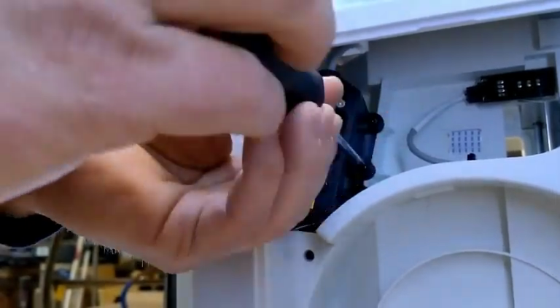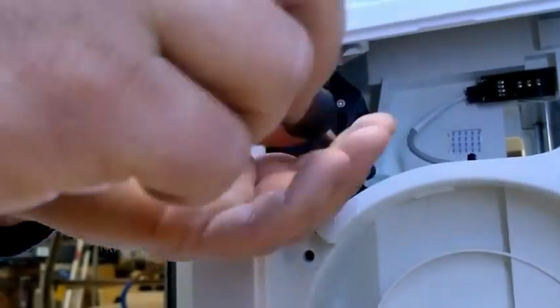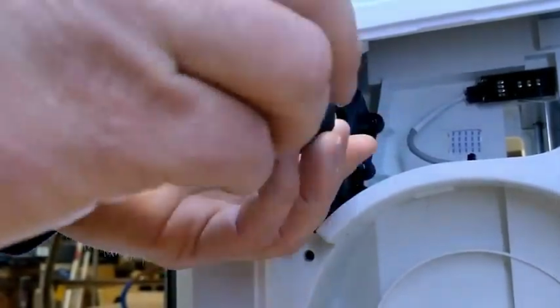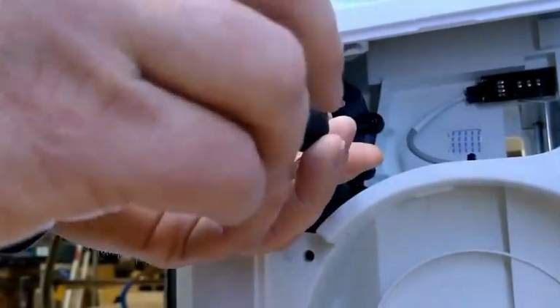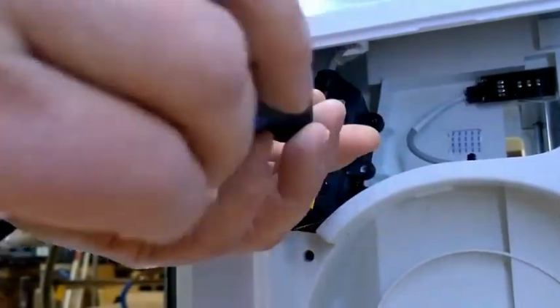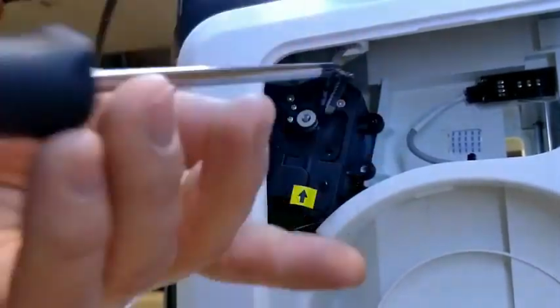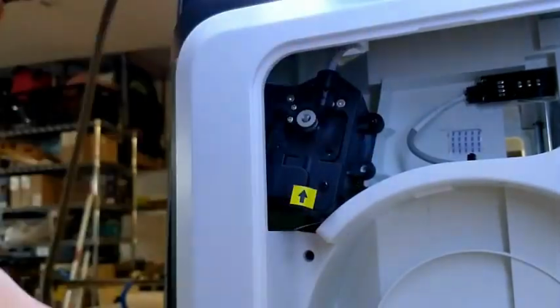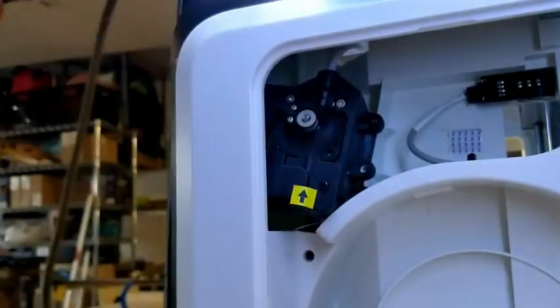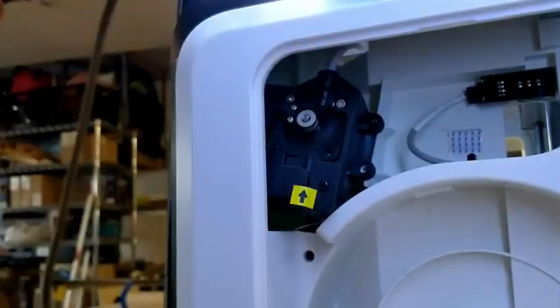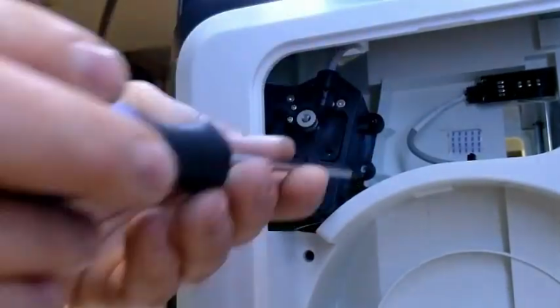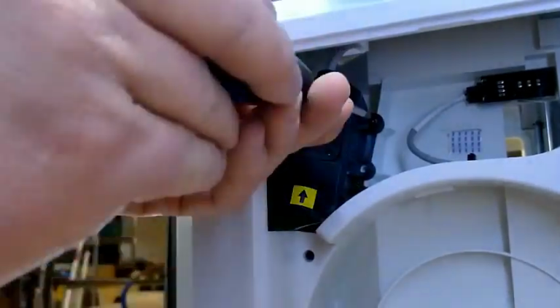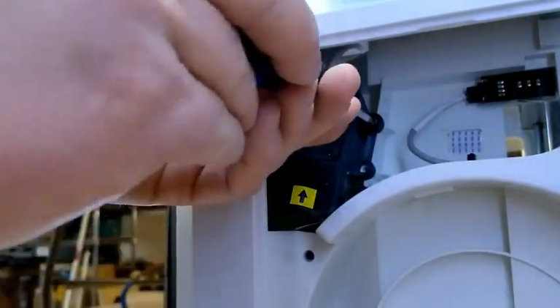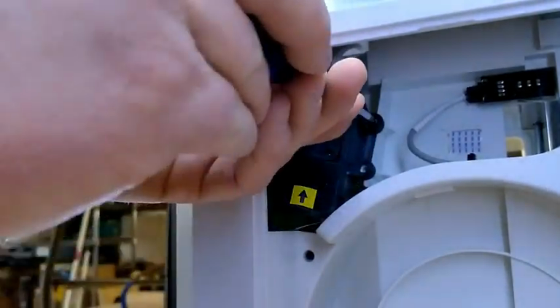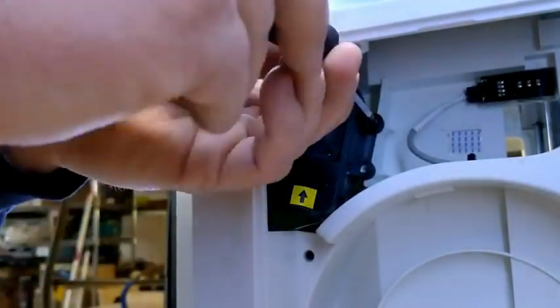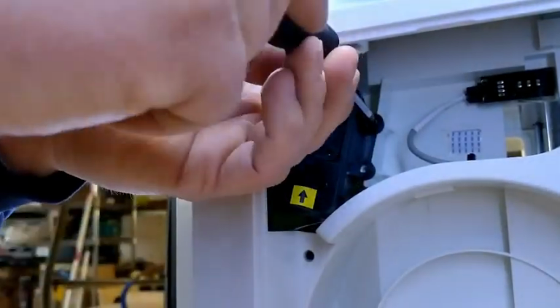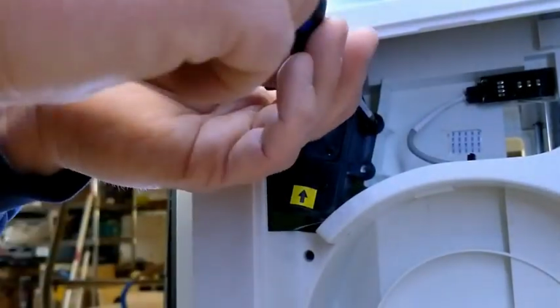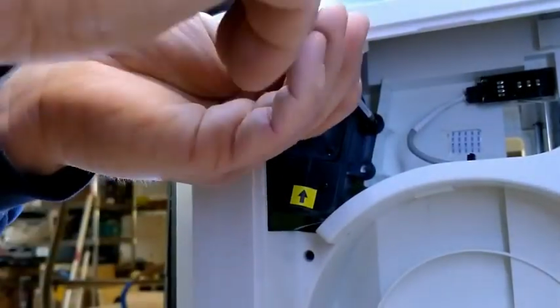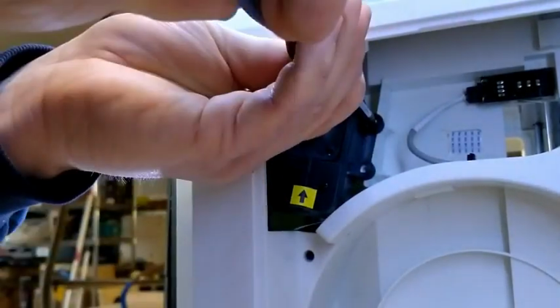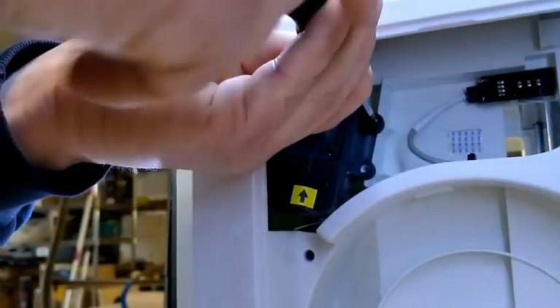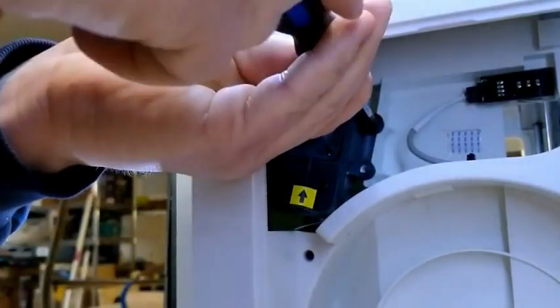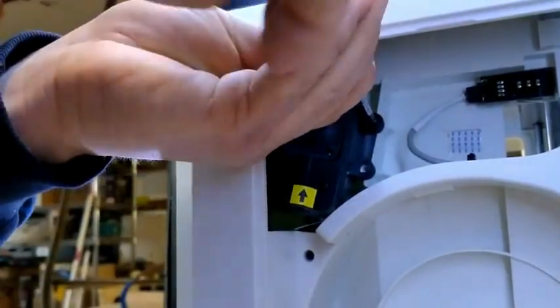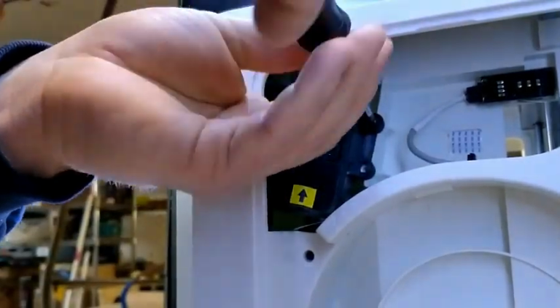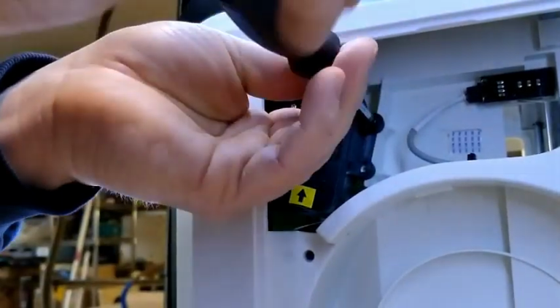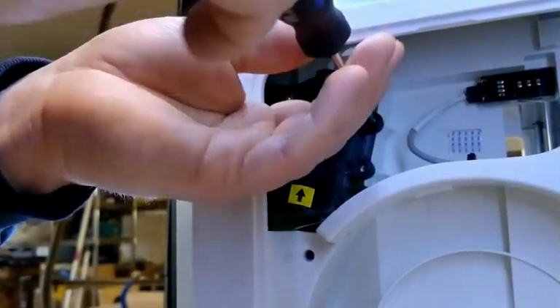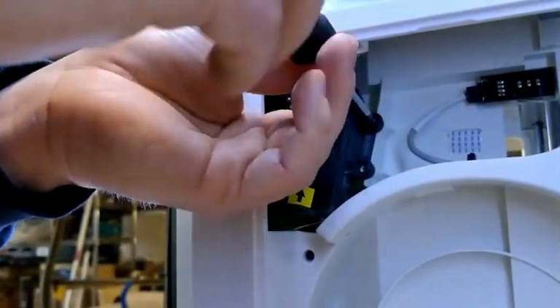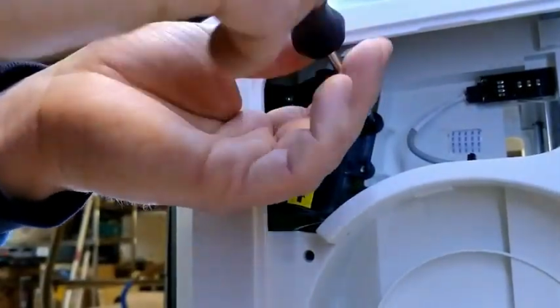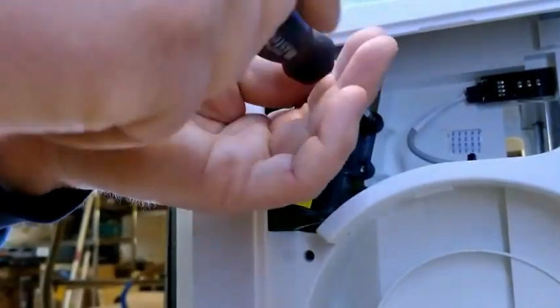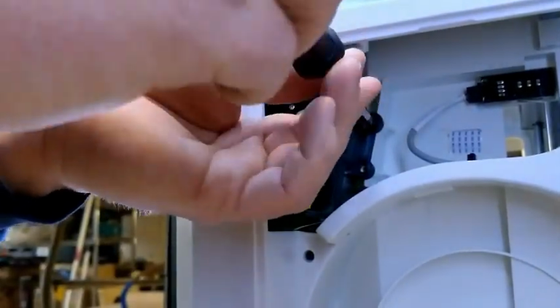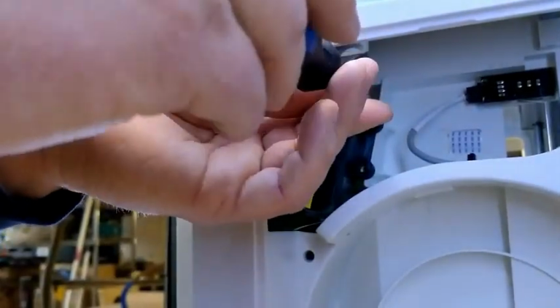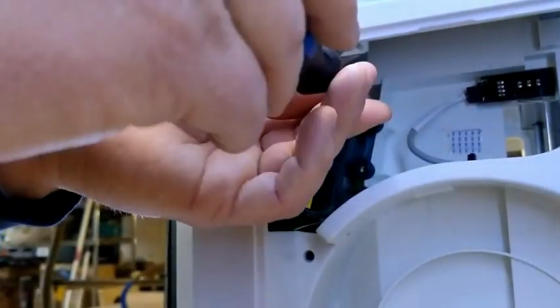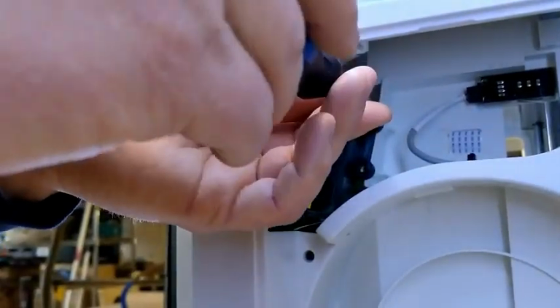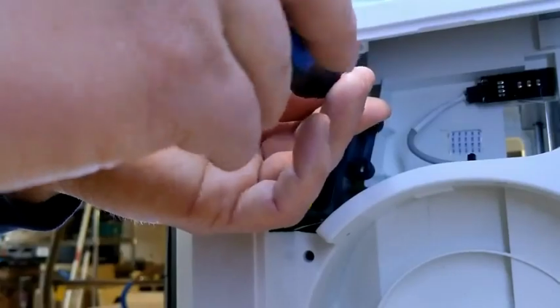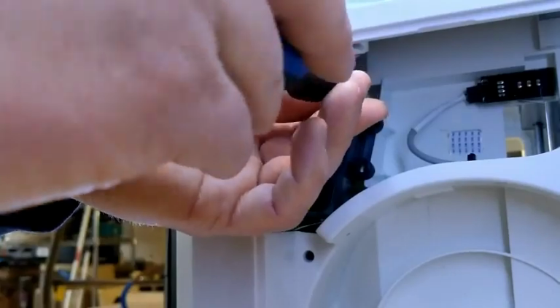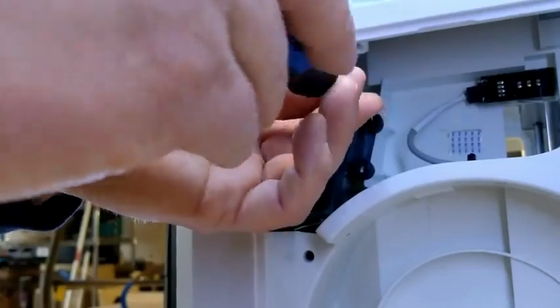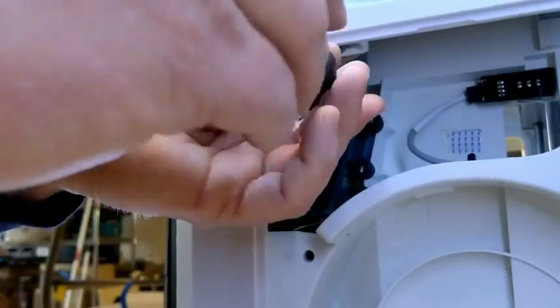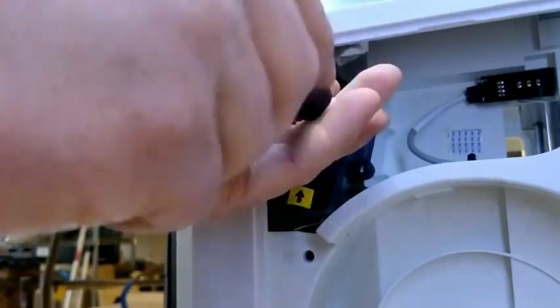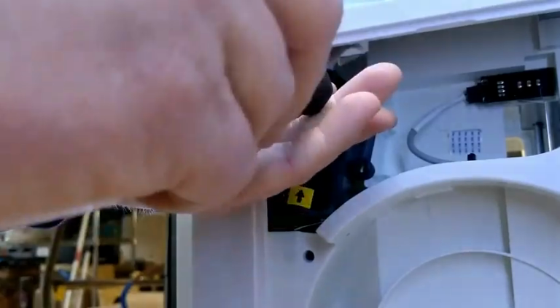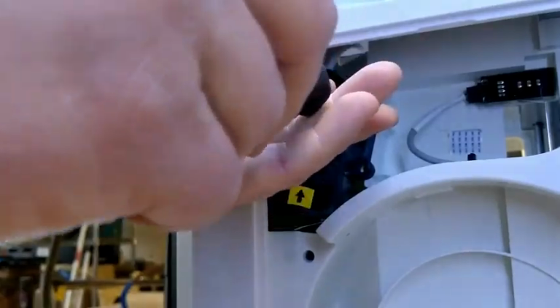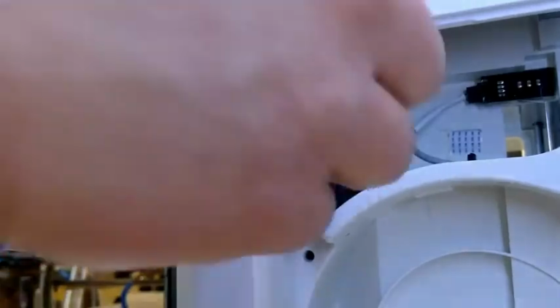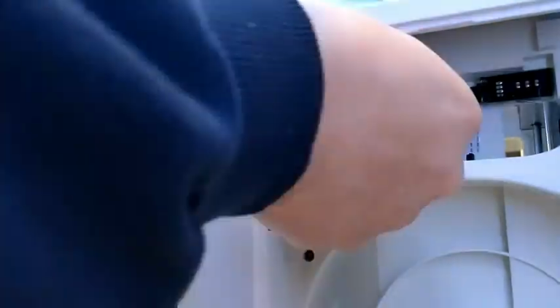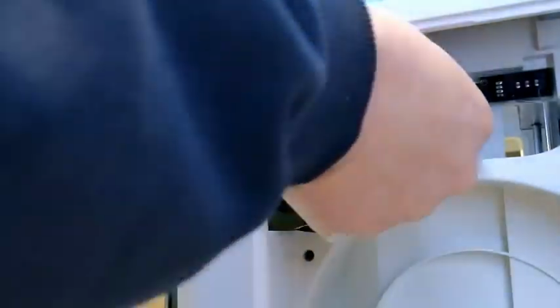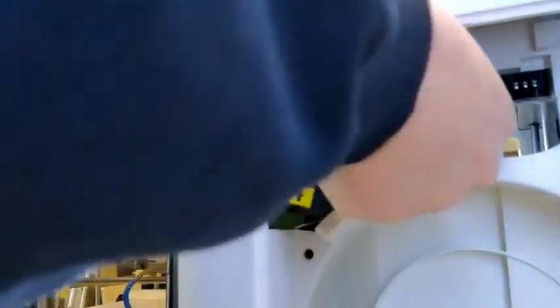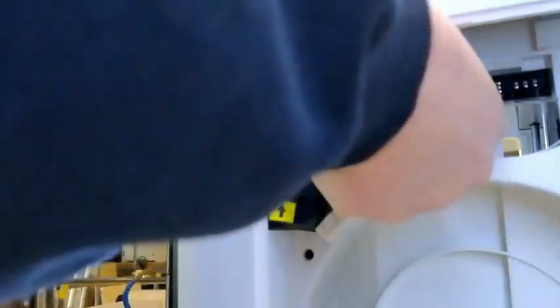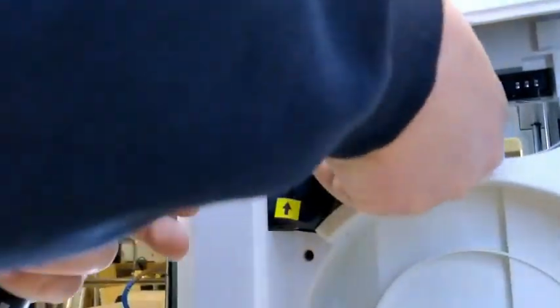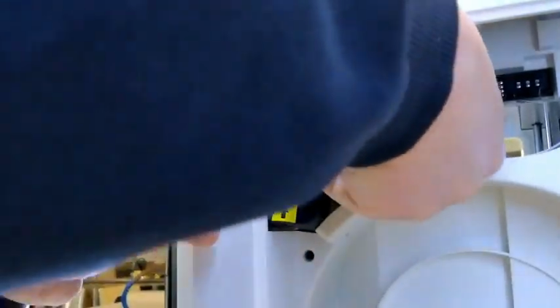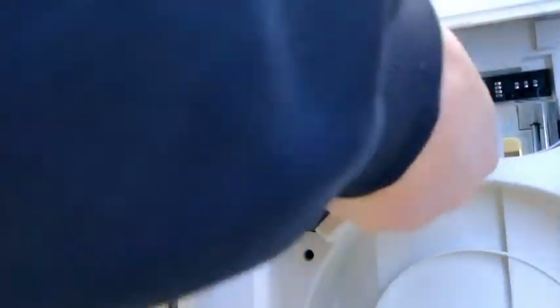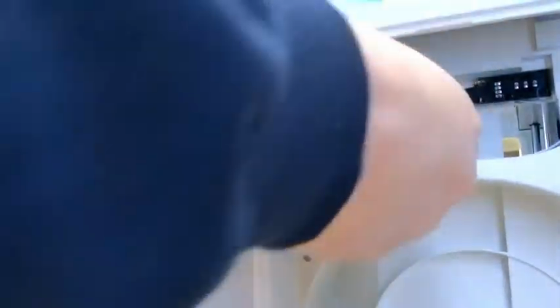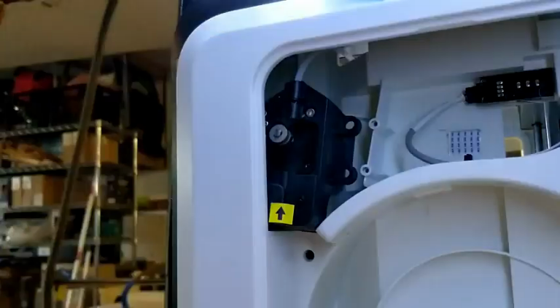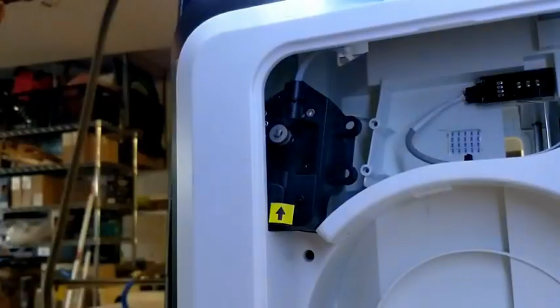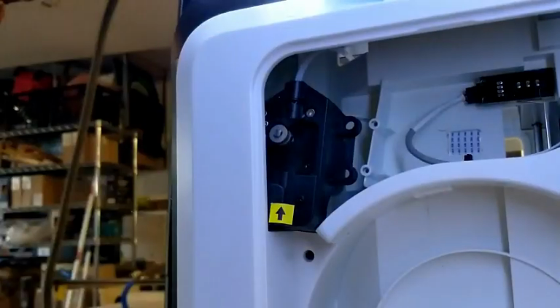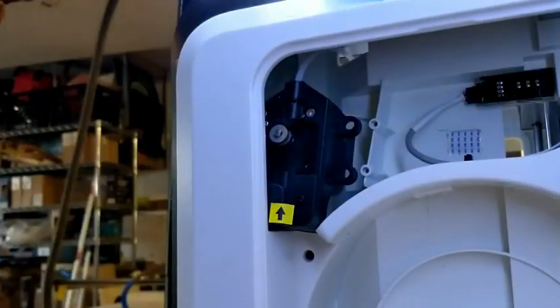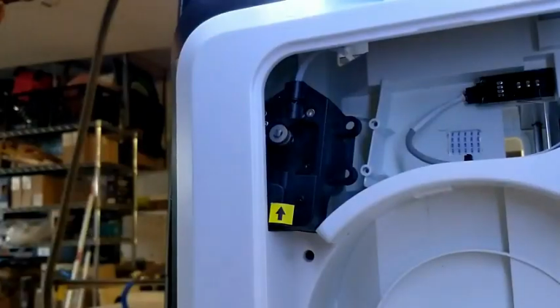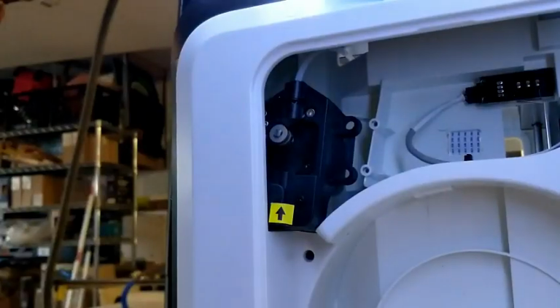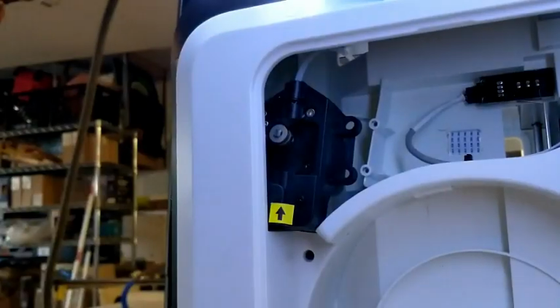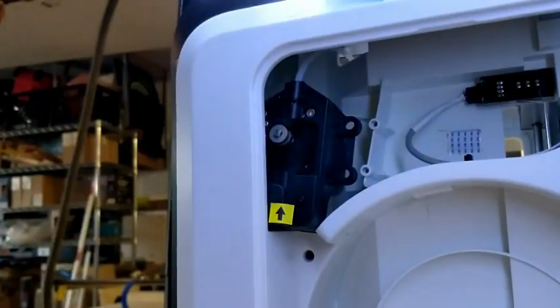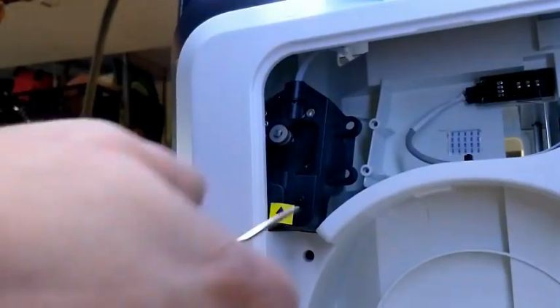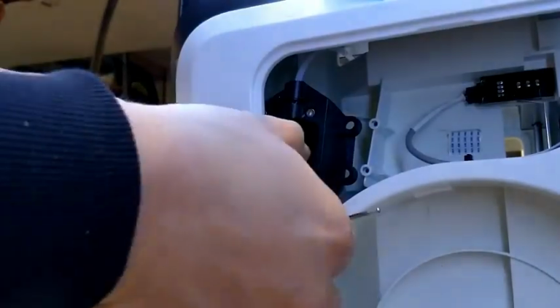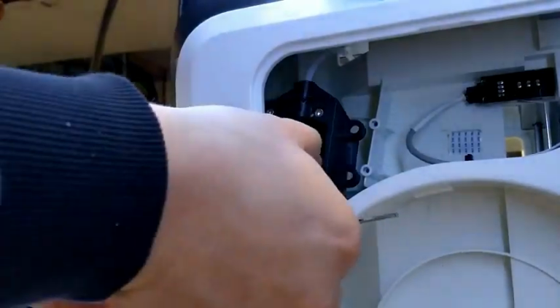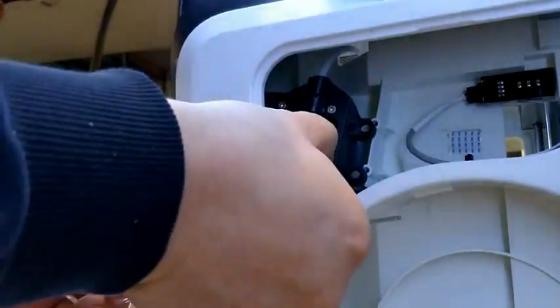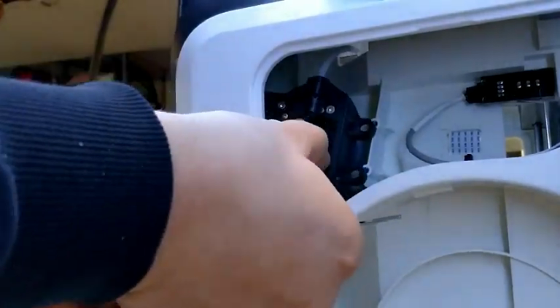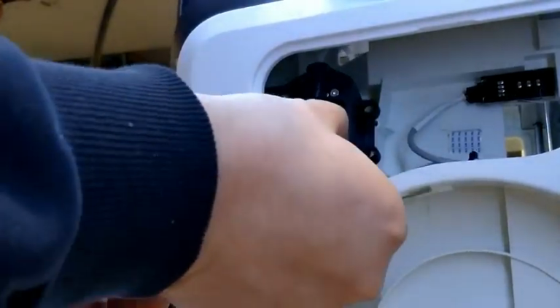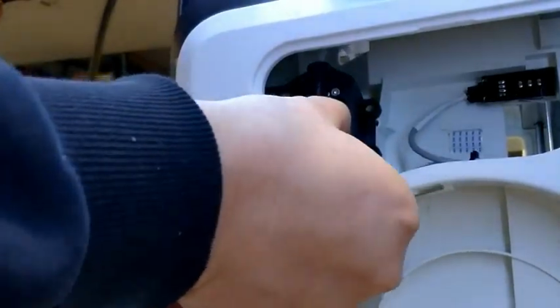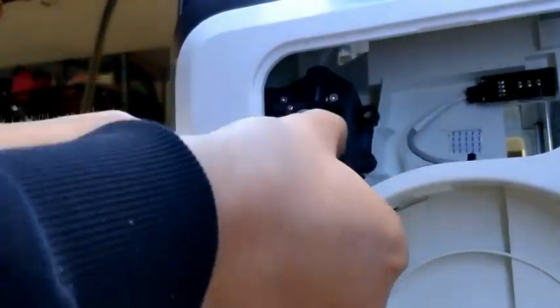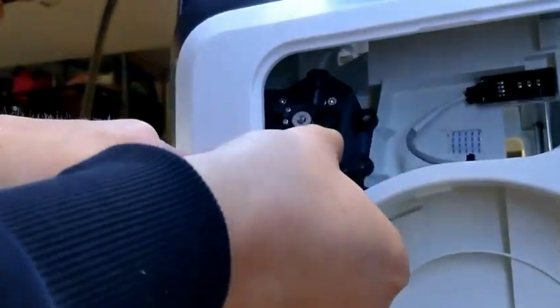With all of our hardware, let's make sure that when we take it out, we store it safely off to the side so we don't lose any of it.